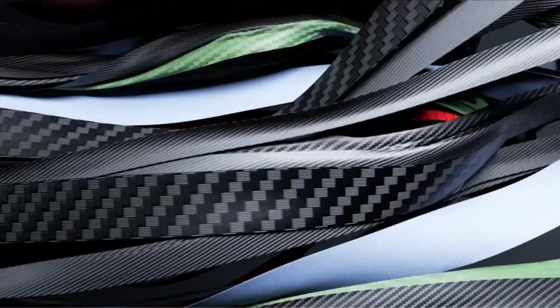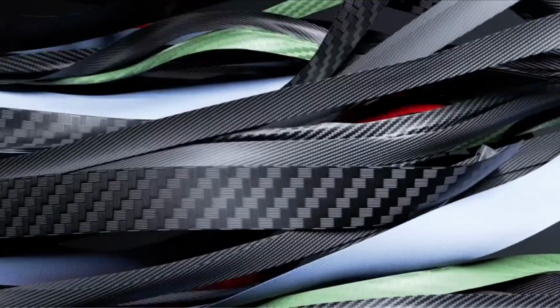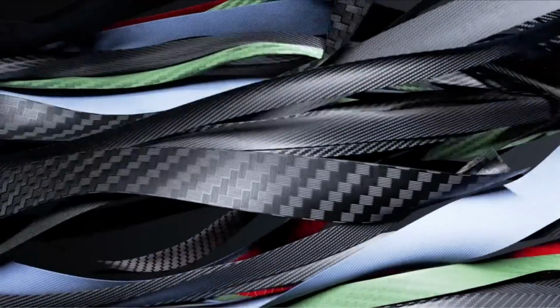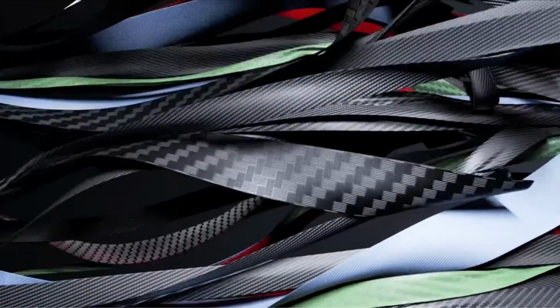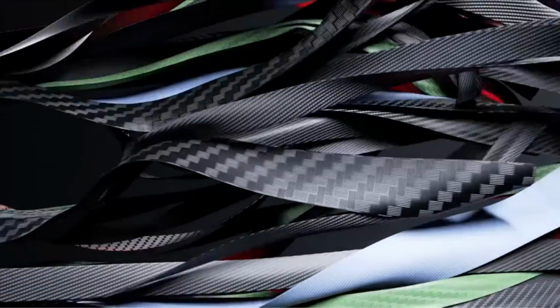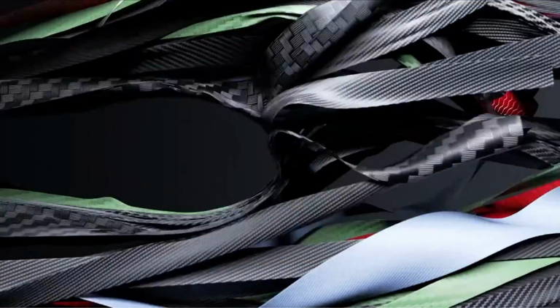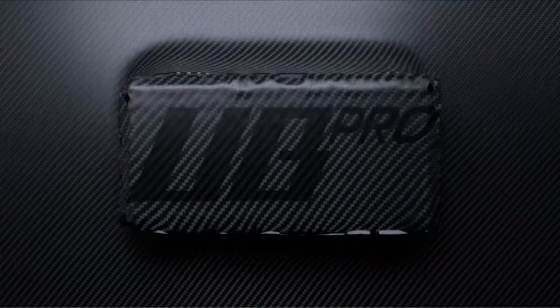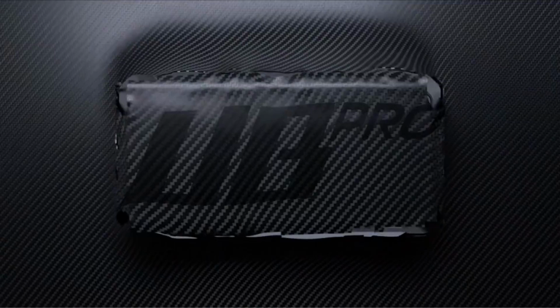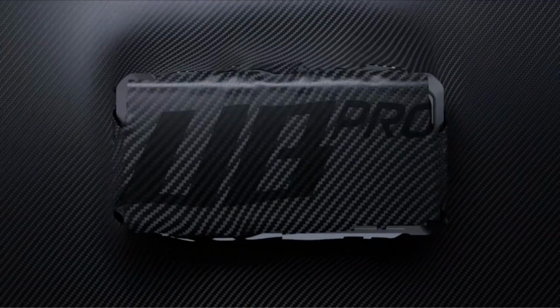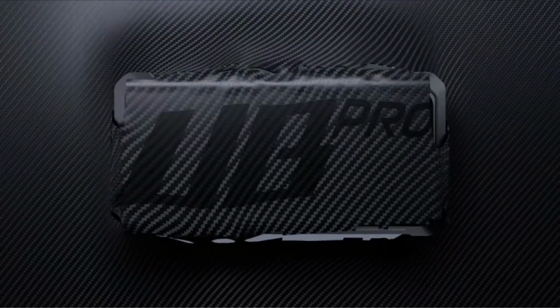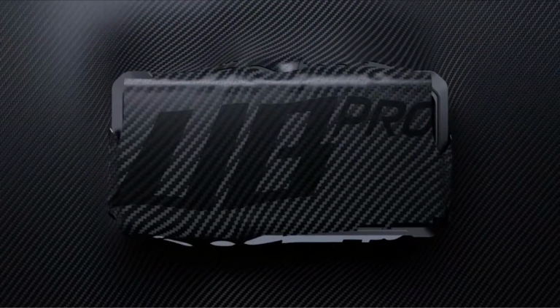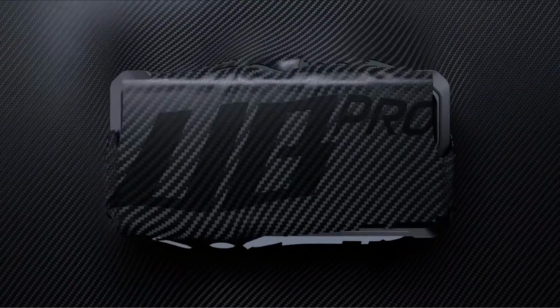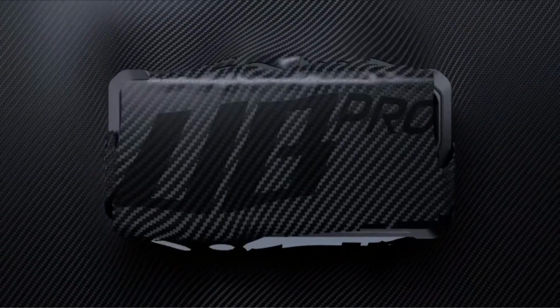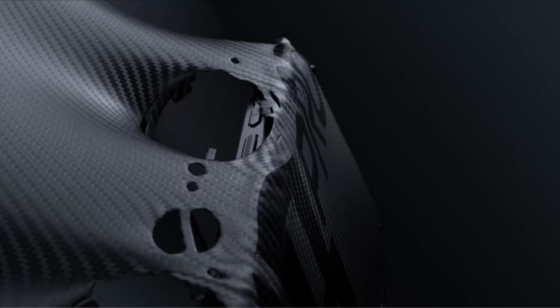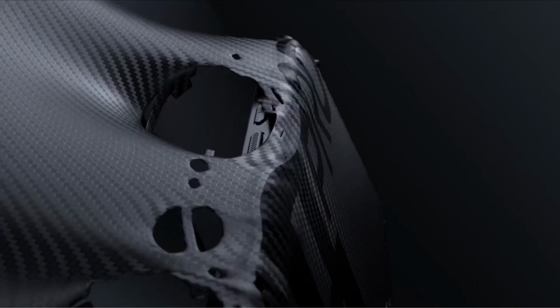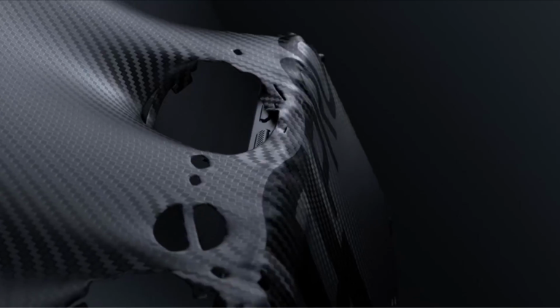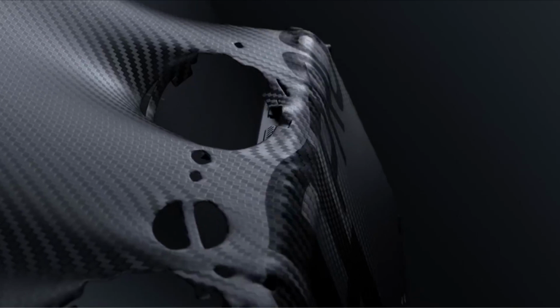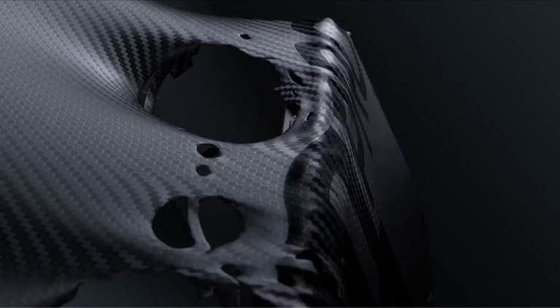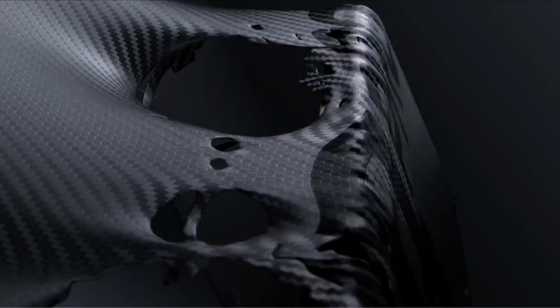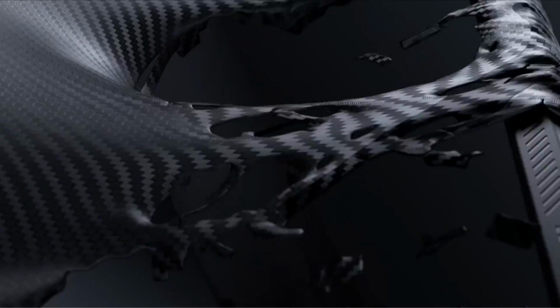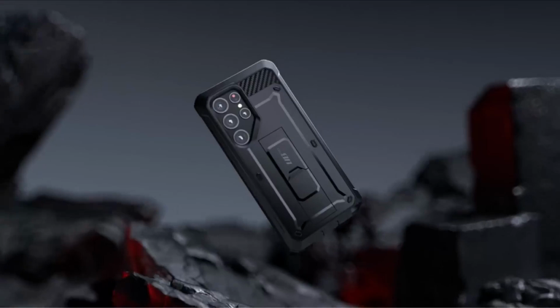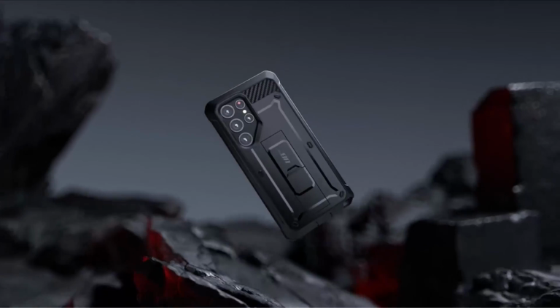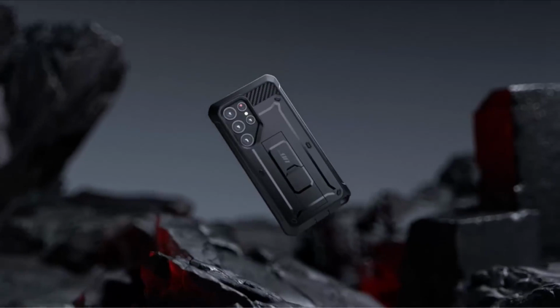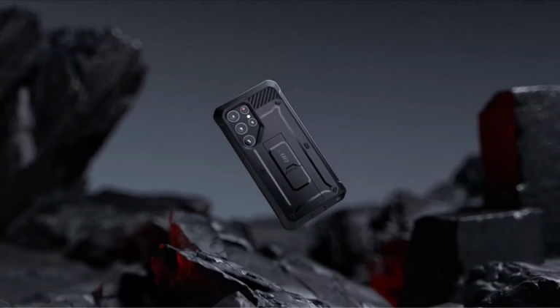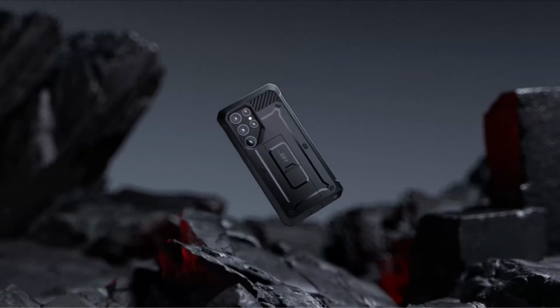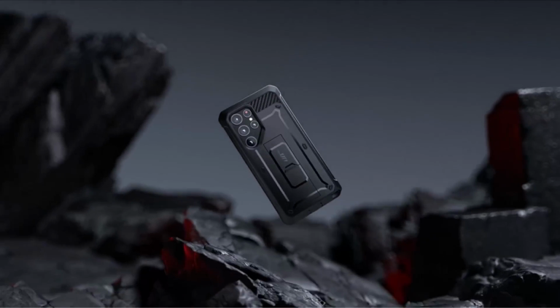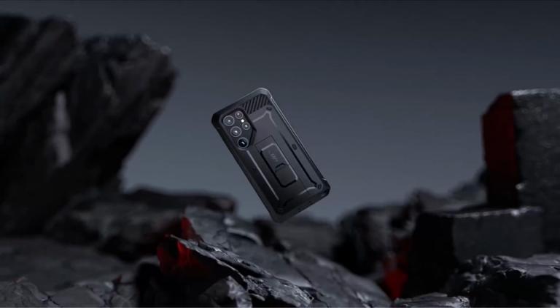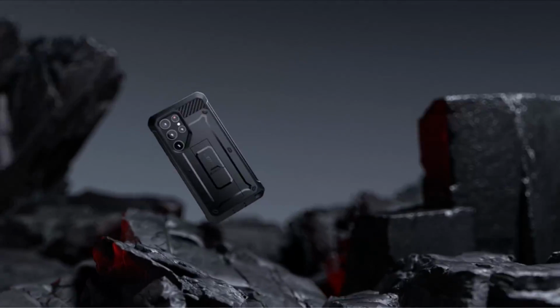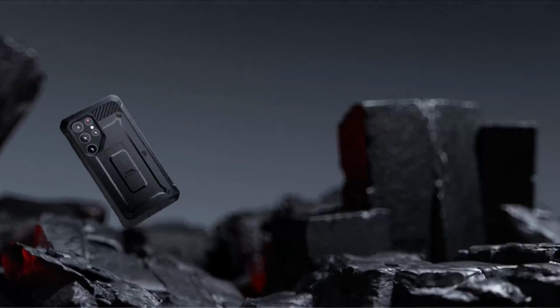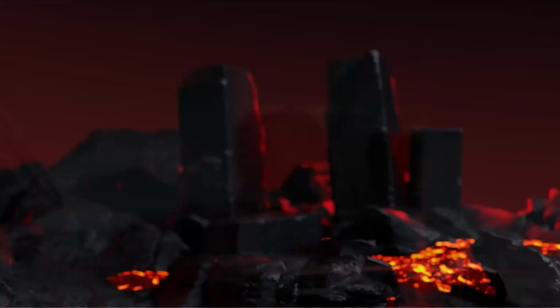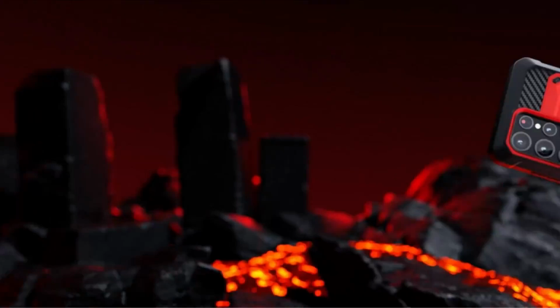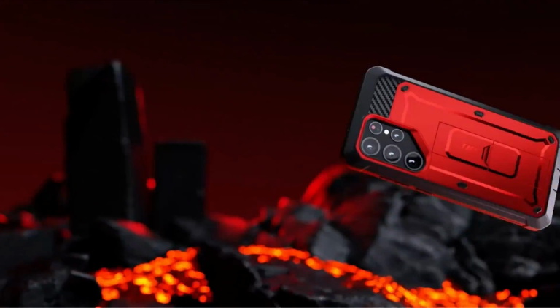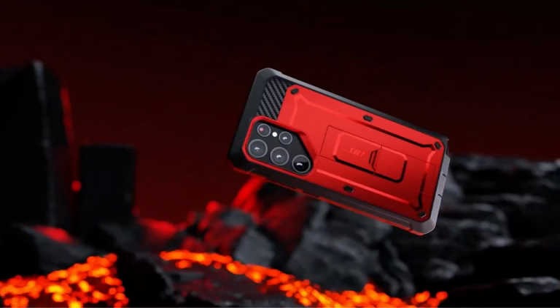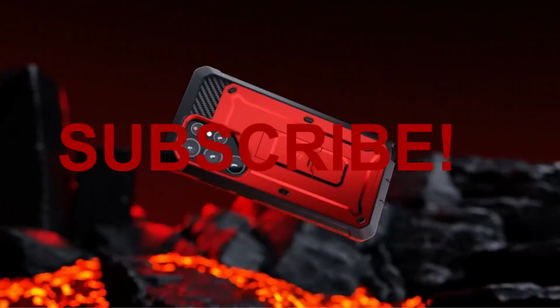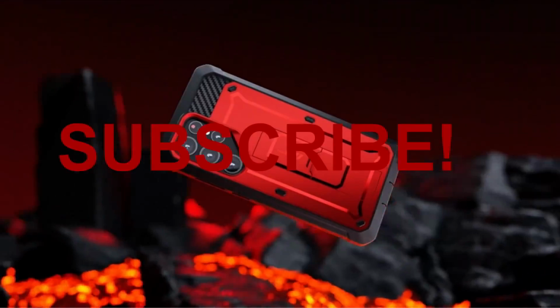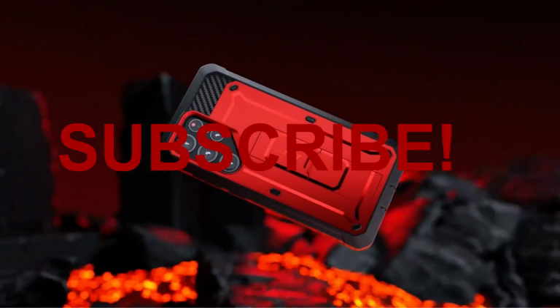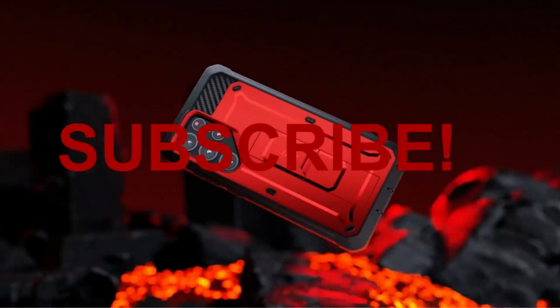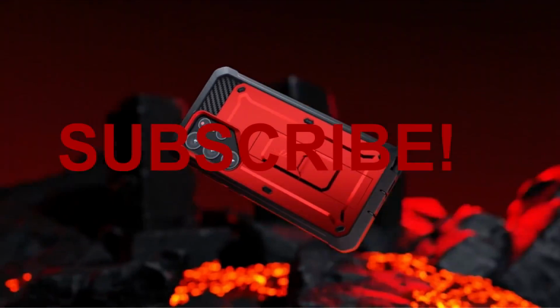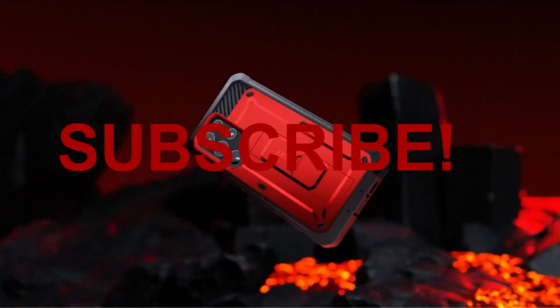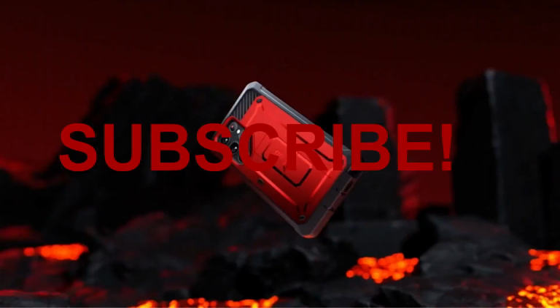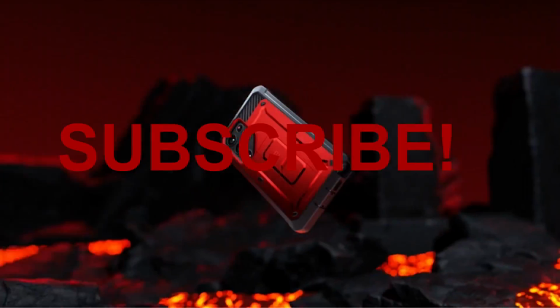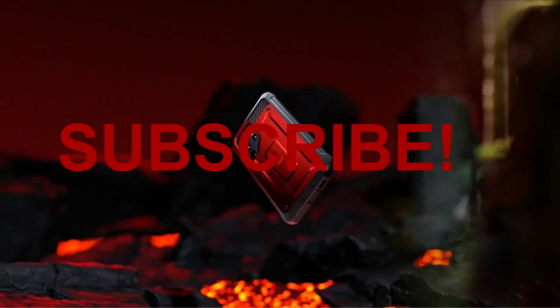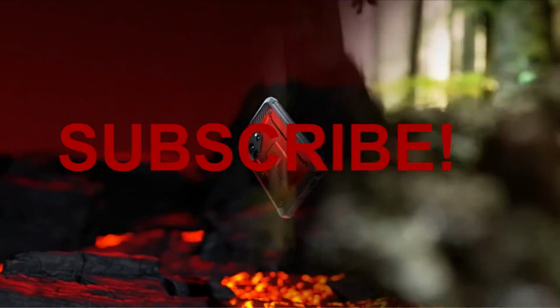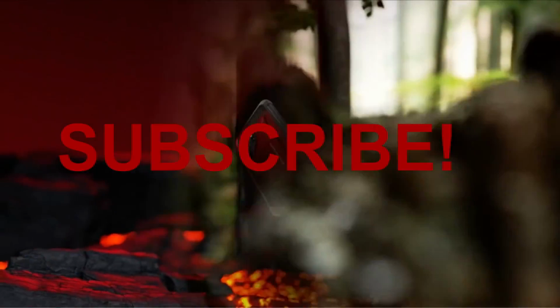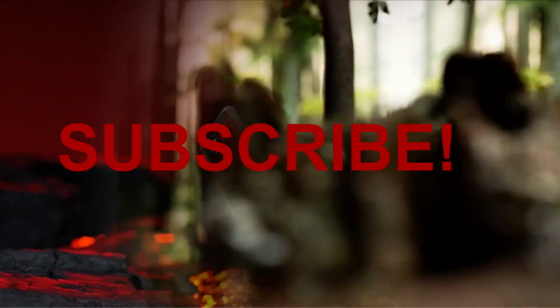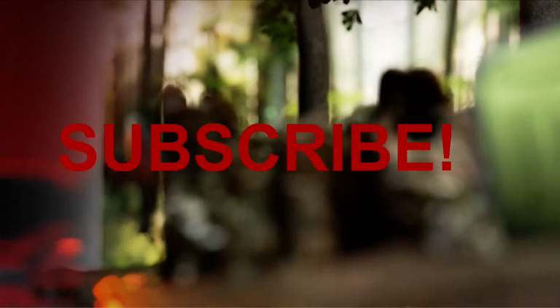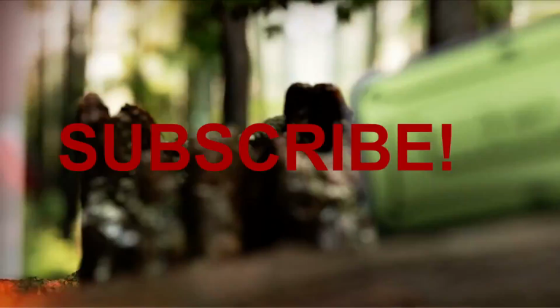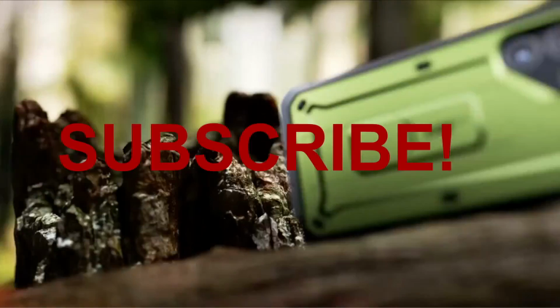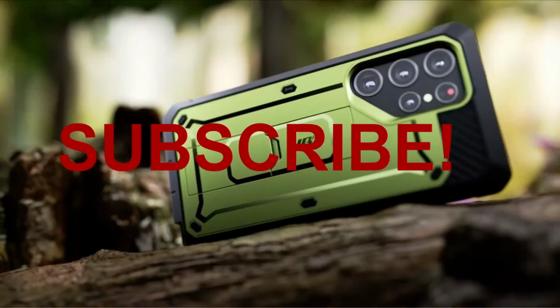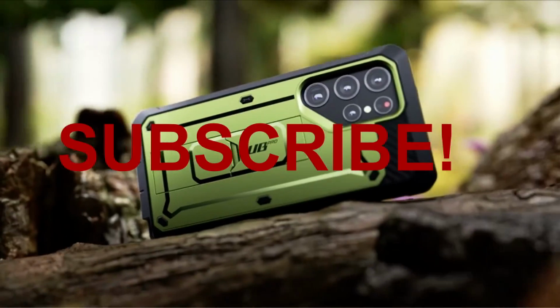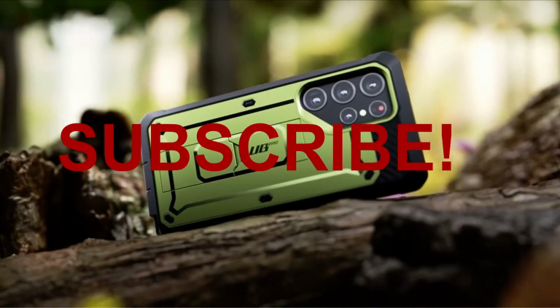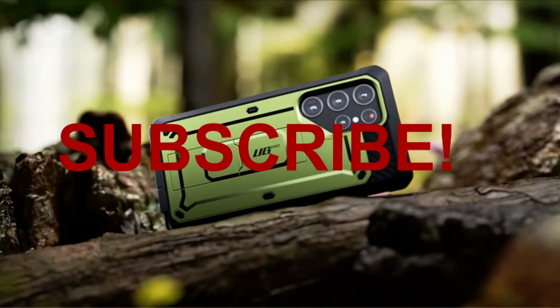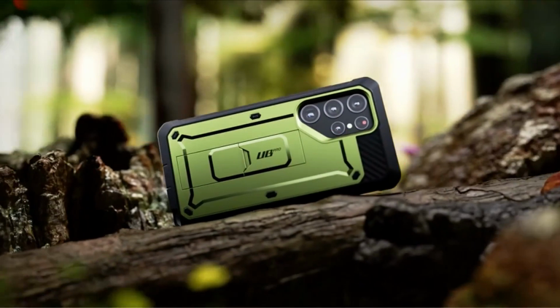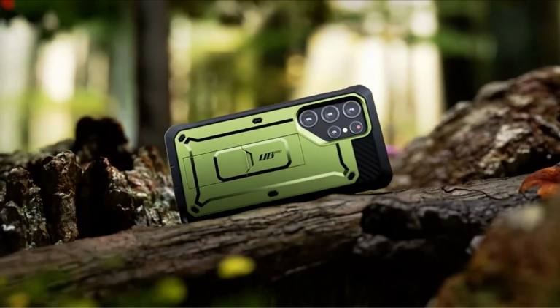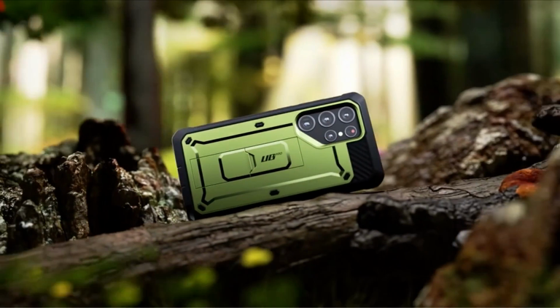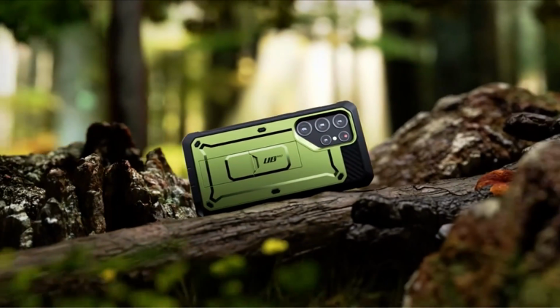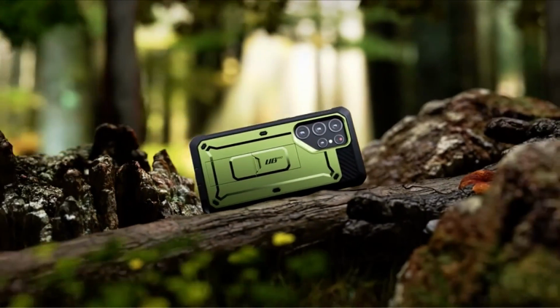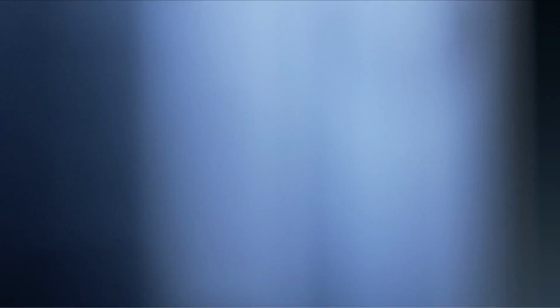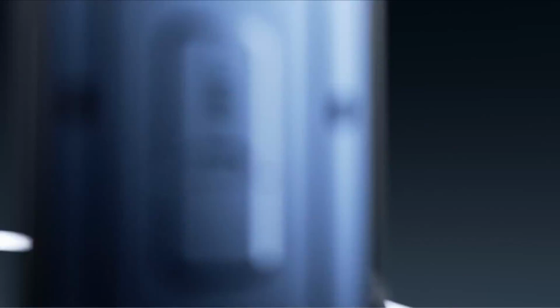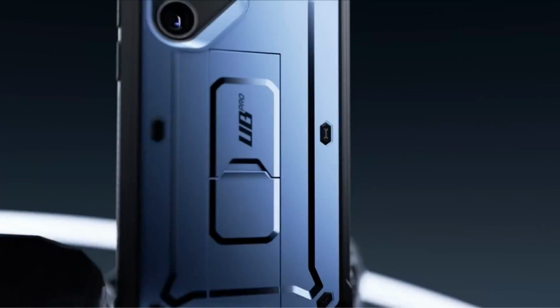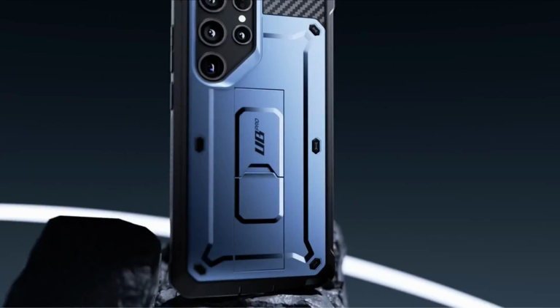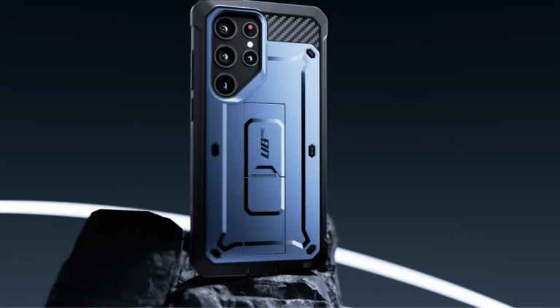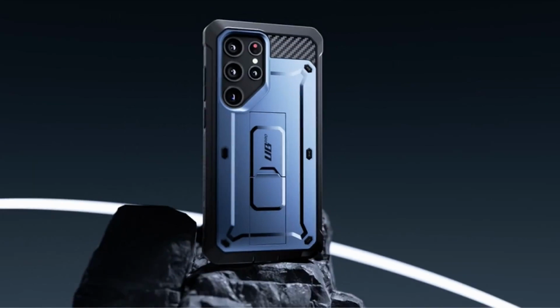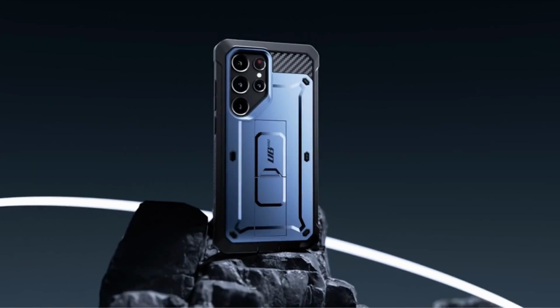Hello everyone, I am back with another video about the best Samsung Galaxy S23 Ultra rugged cases you can buy on Amazon.